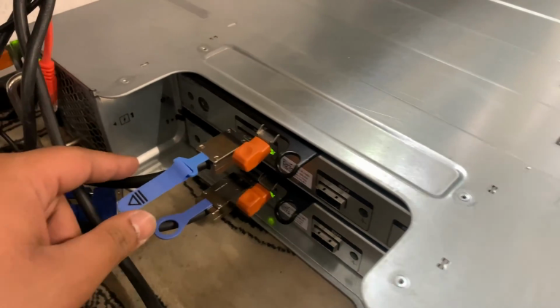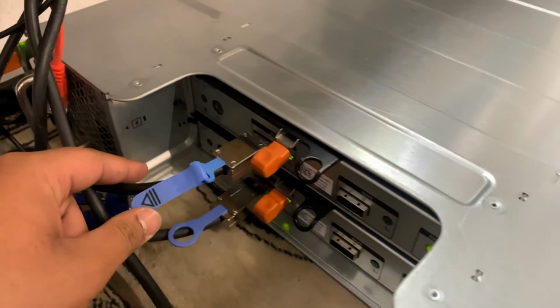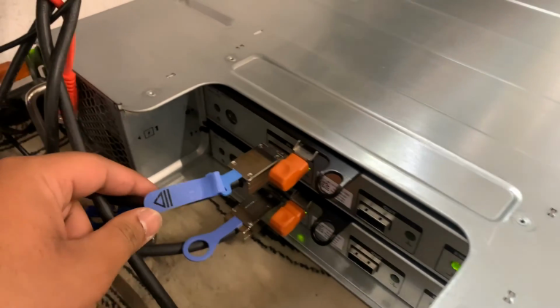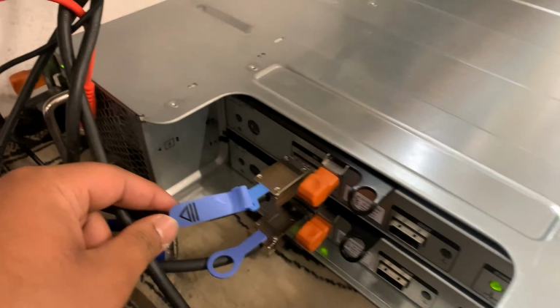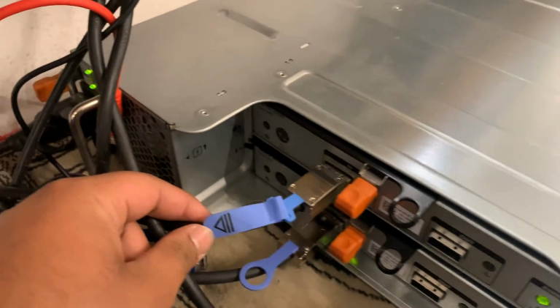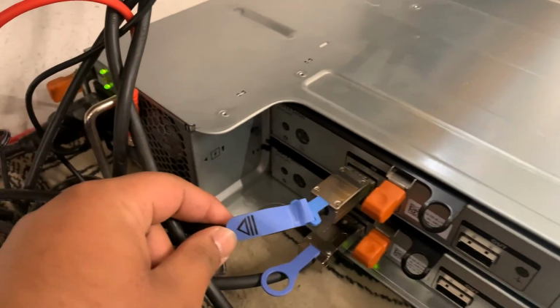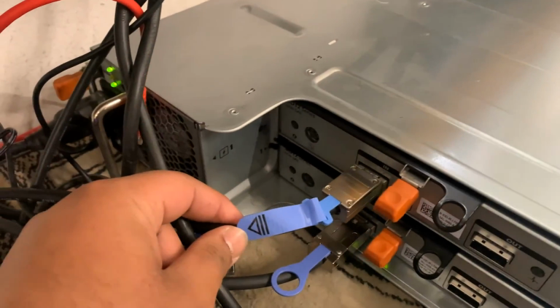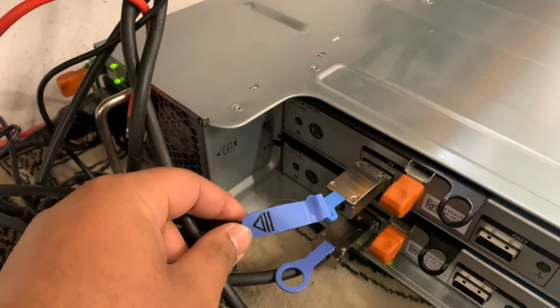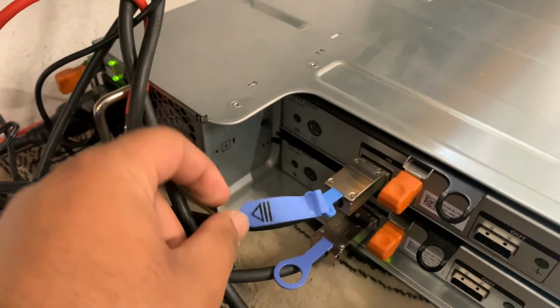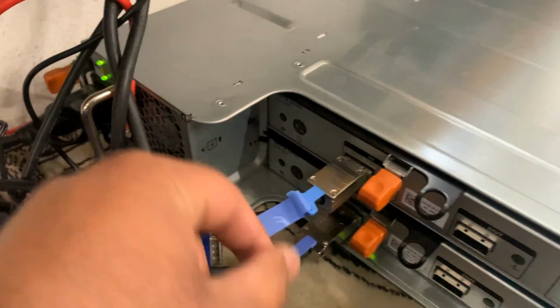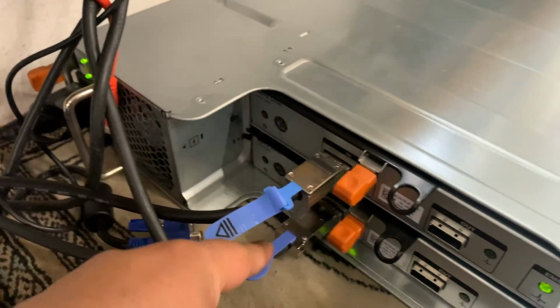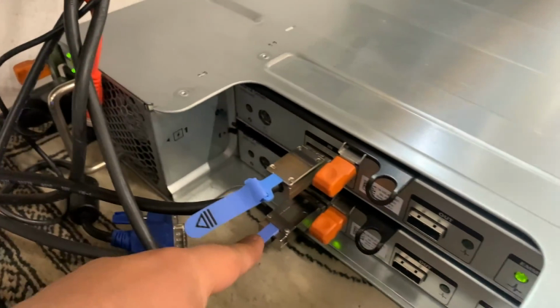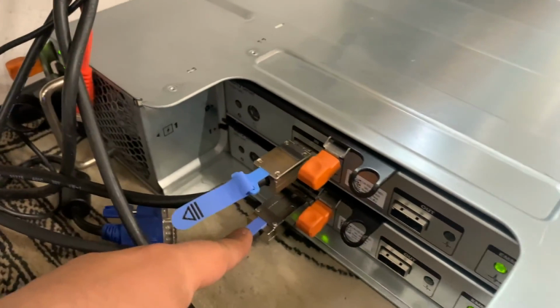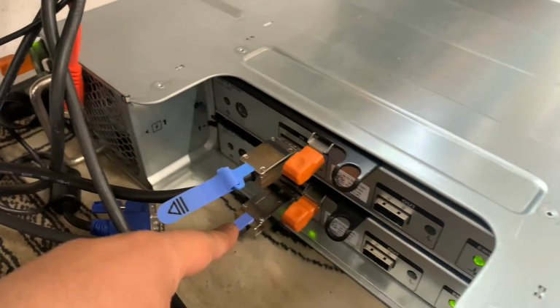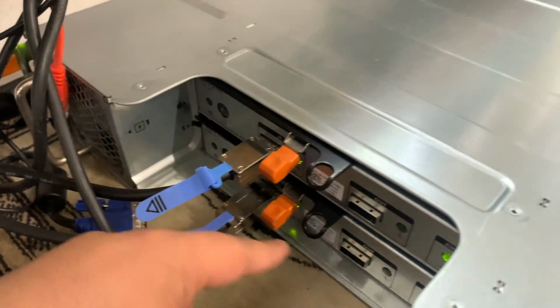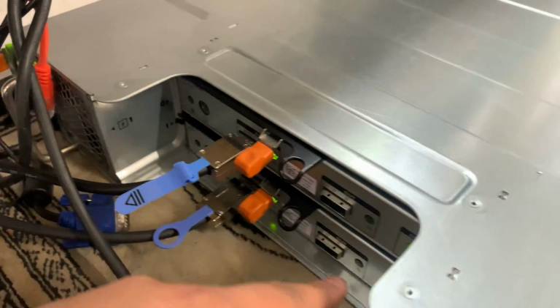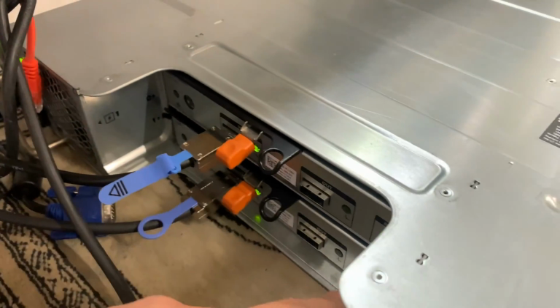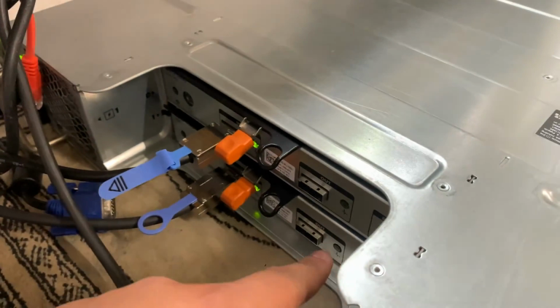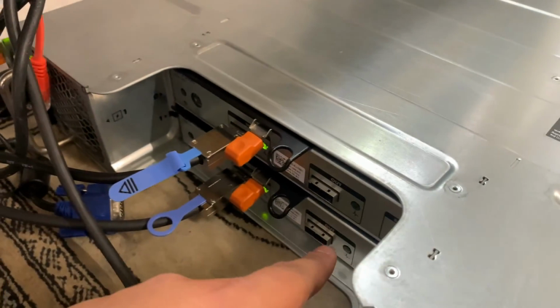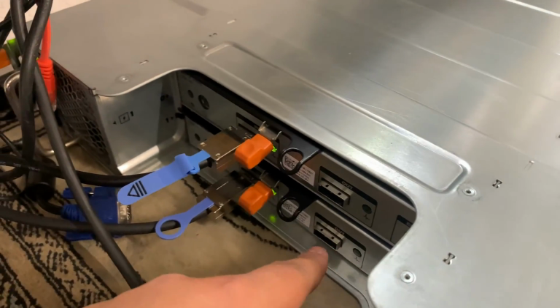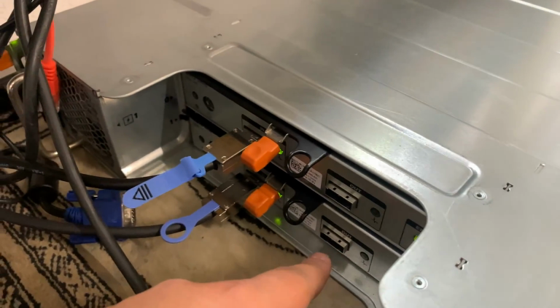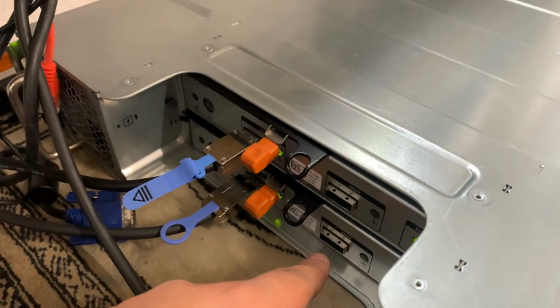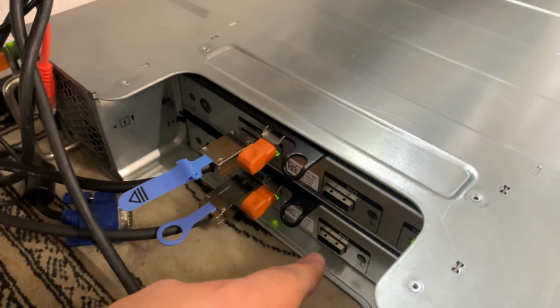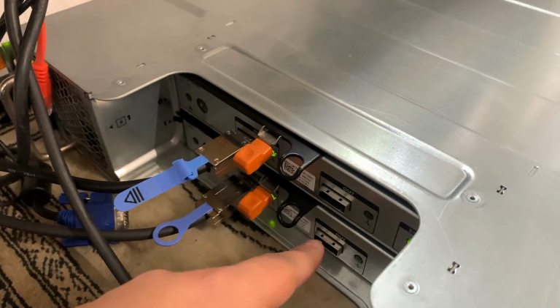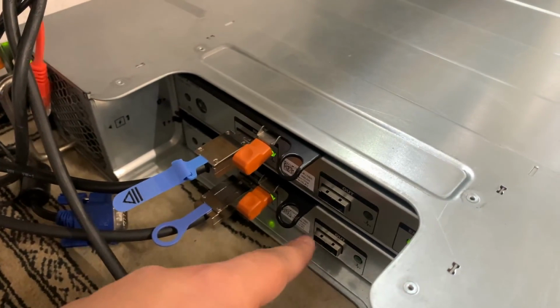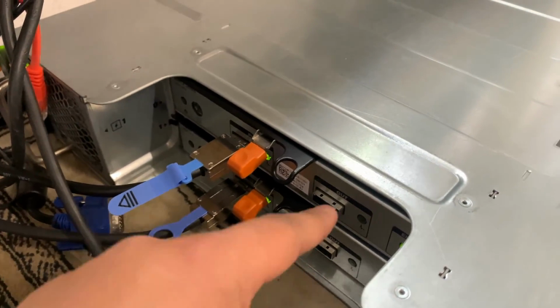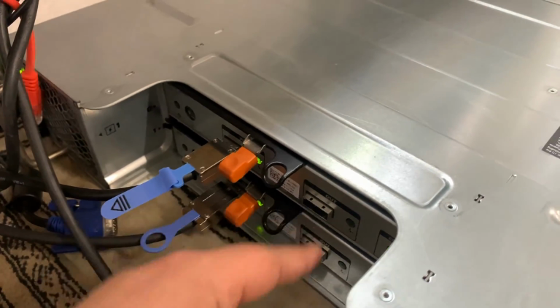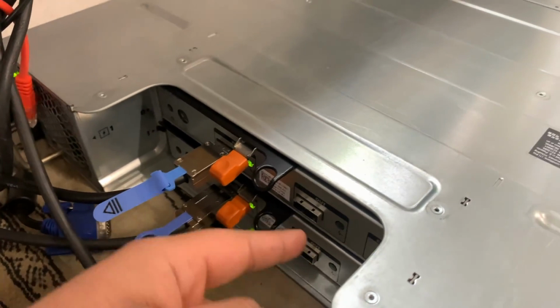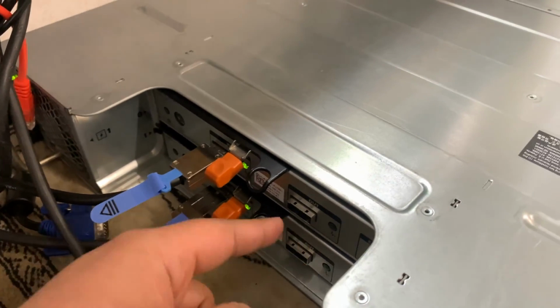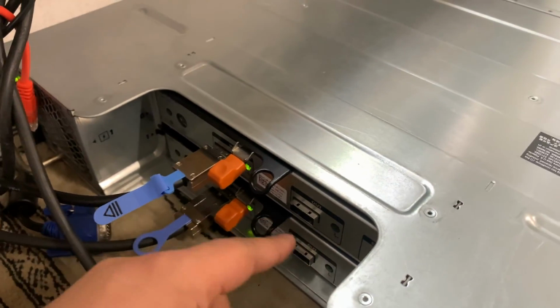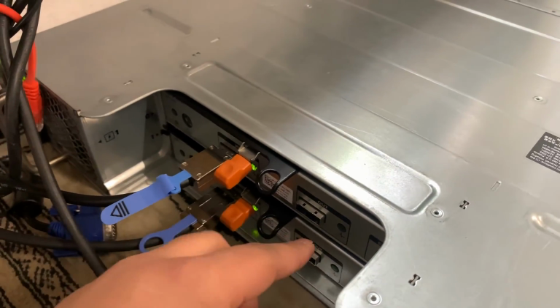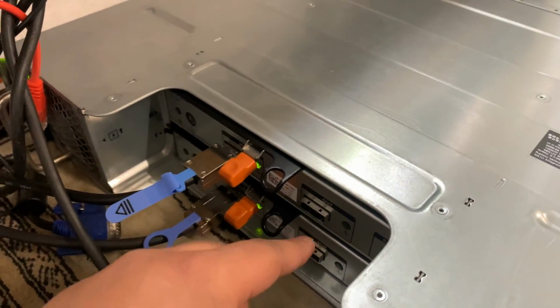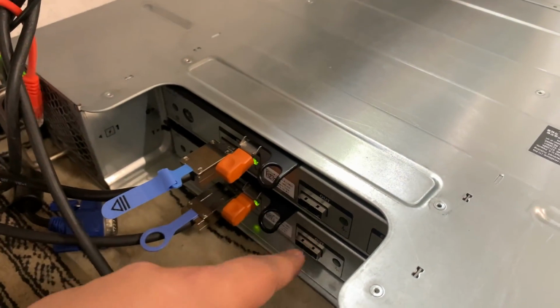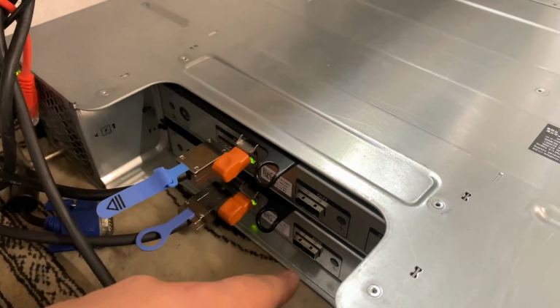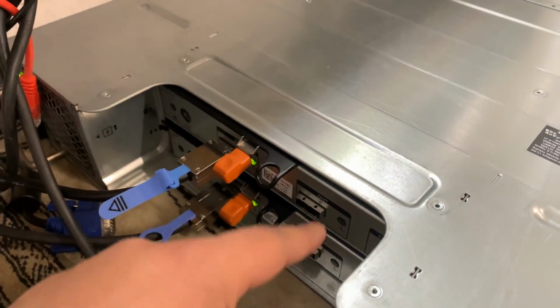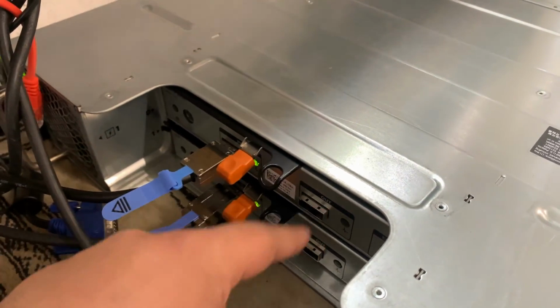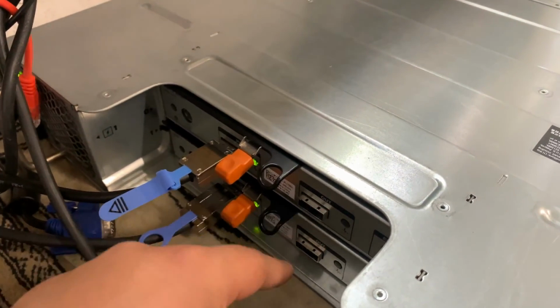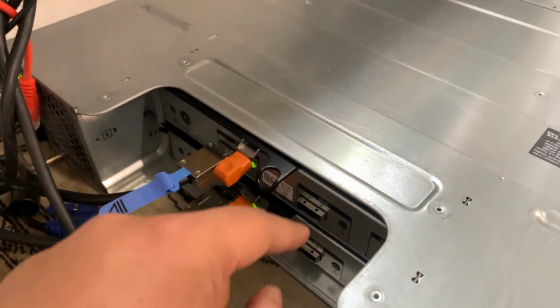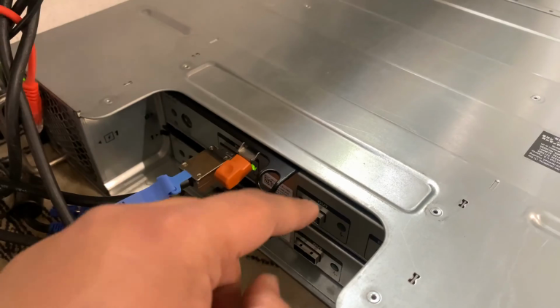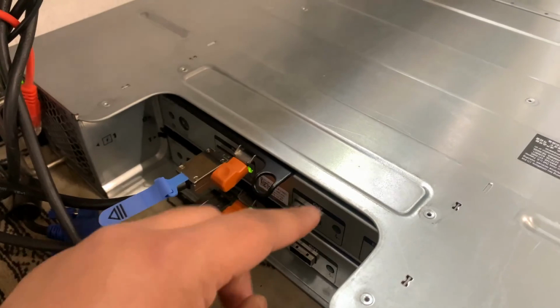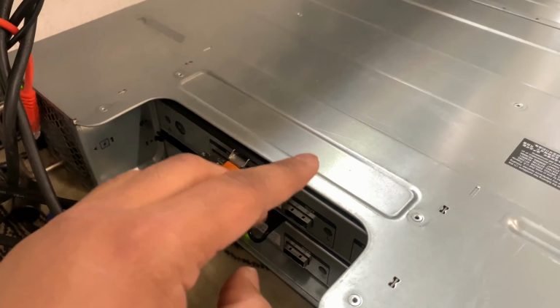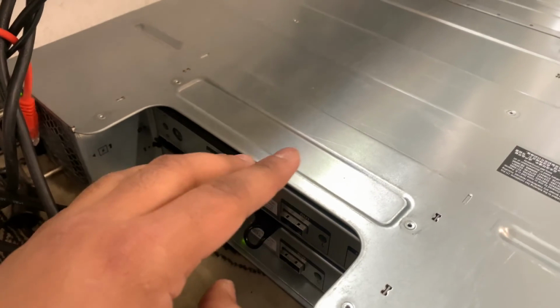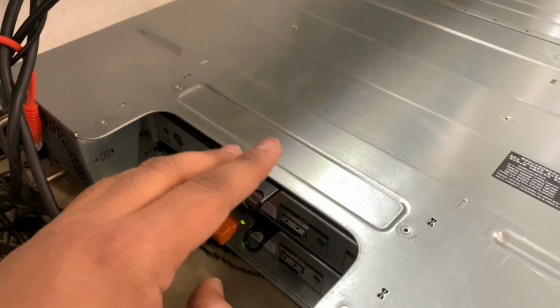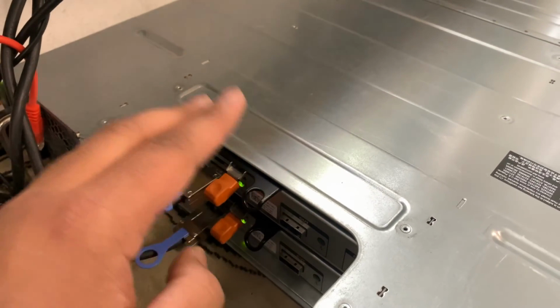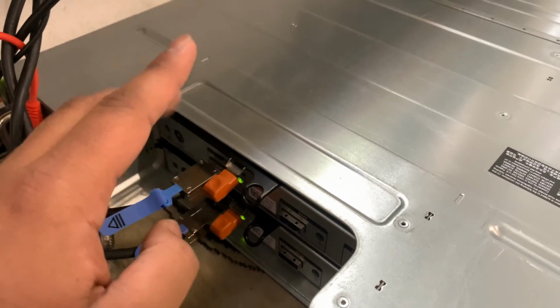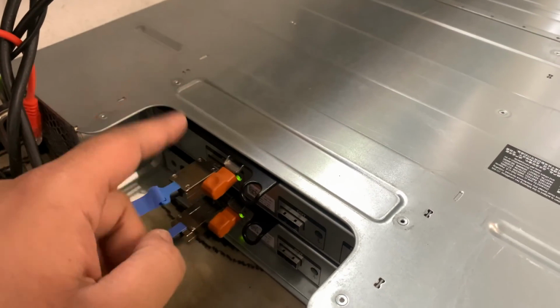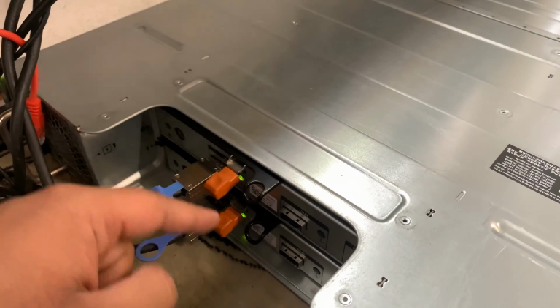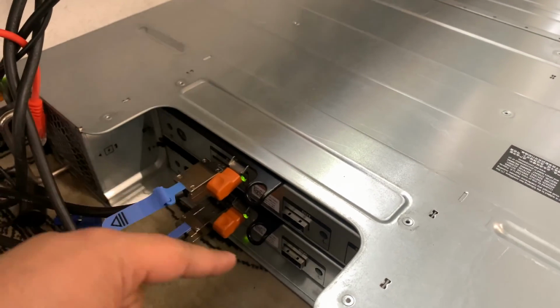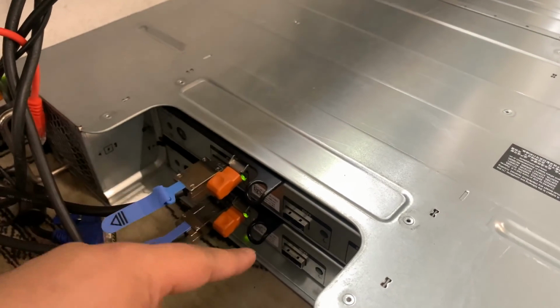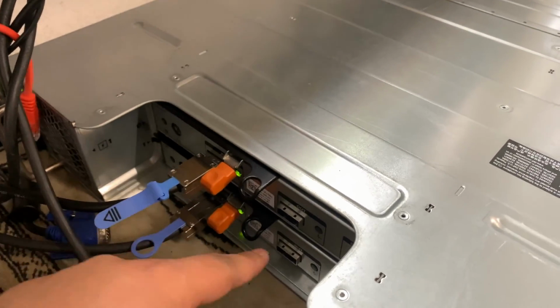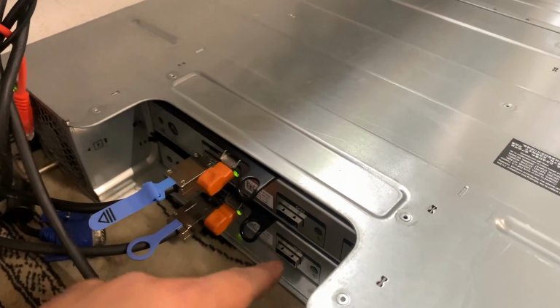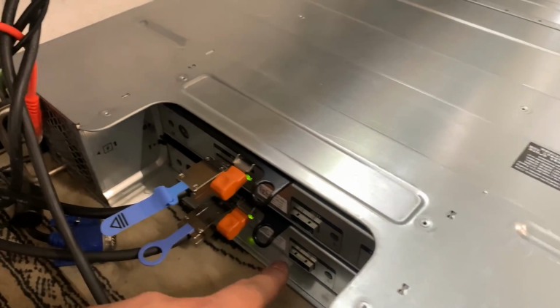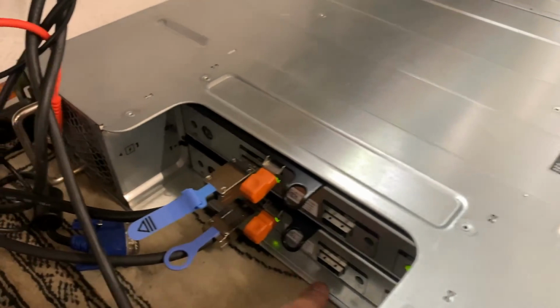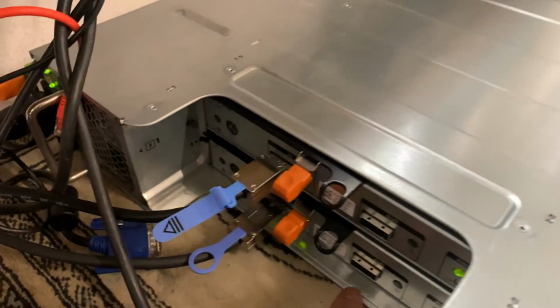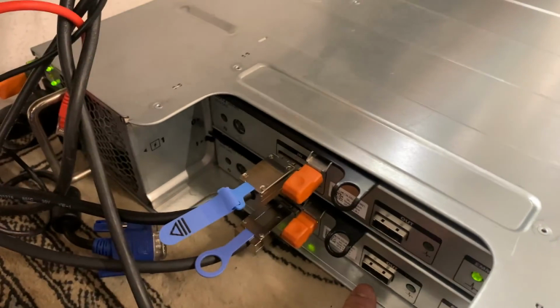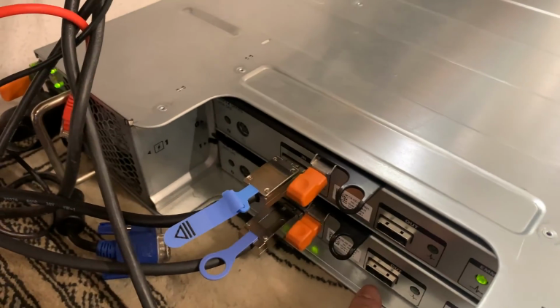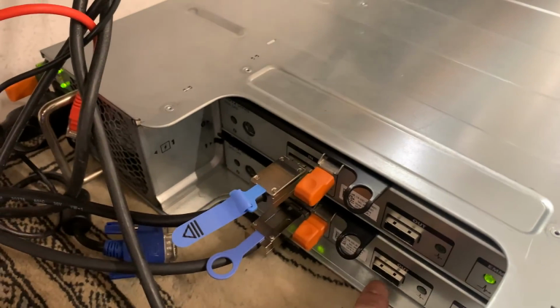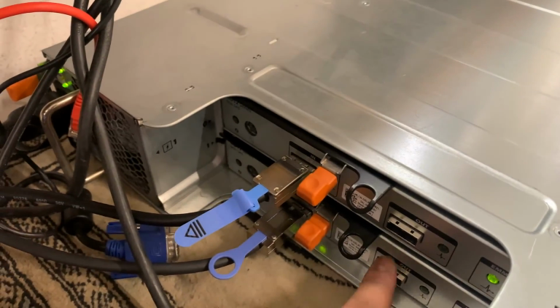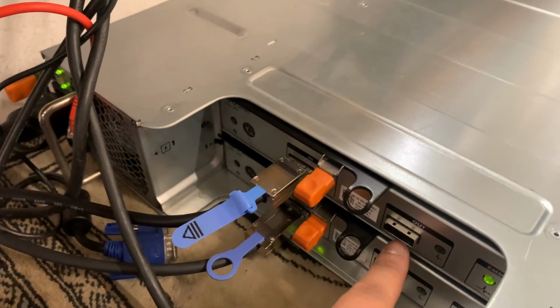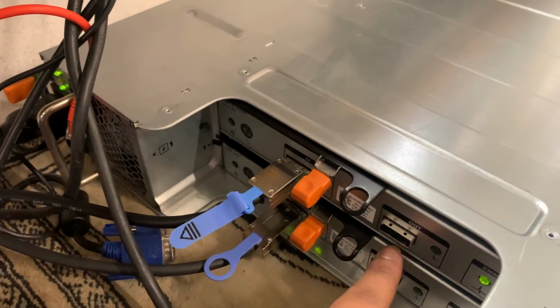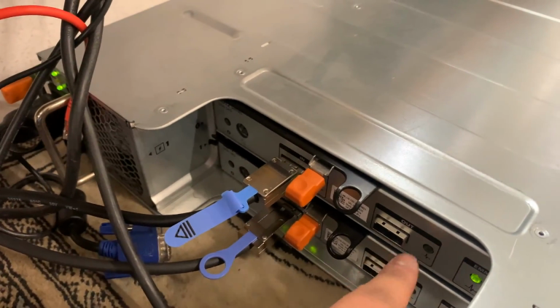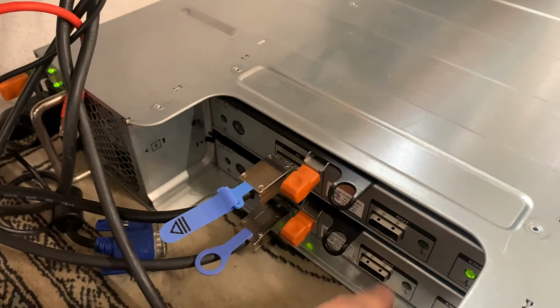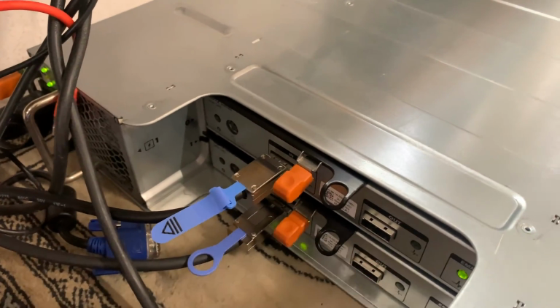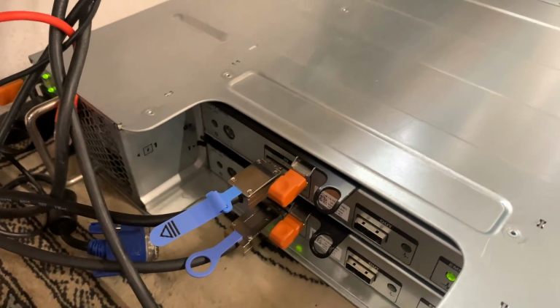These are going into the in-ports. You can add more of these boxes and daisy chain them to have more storage using these other outputs.